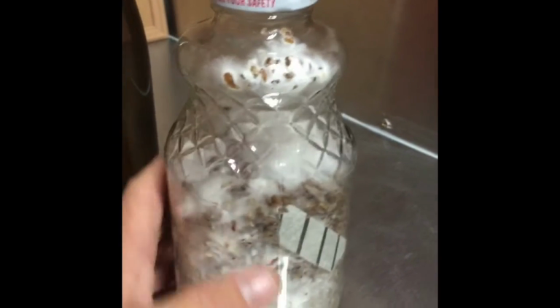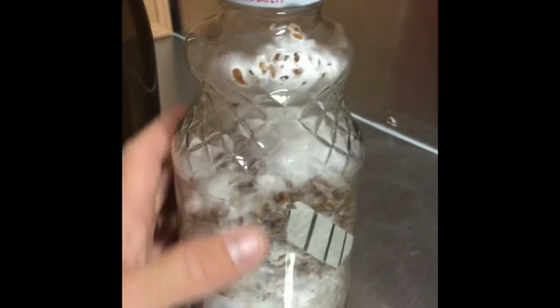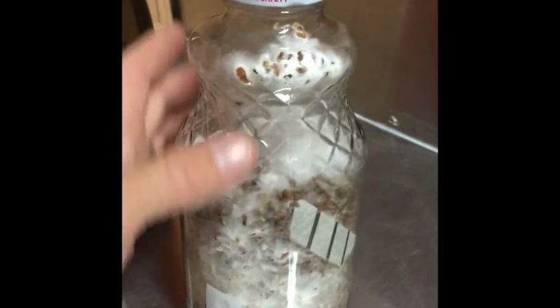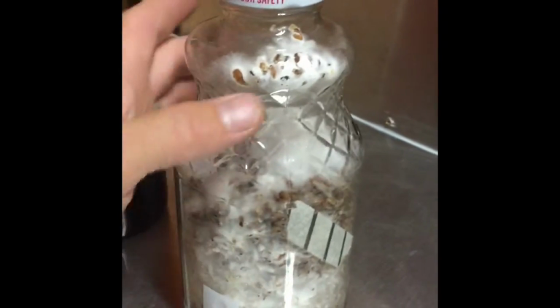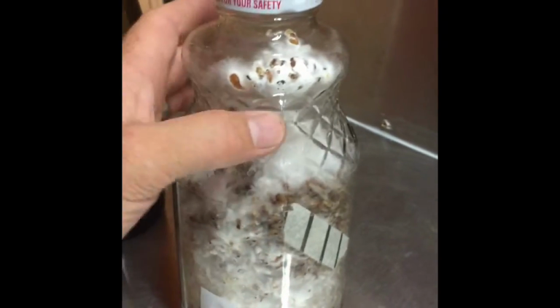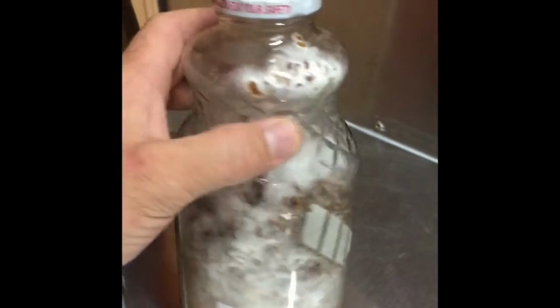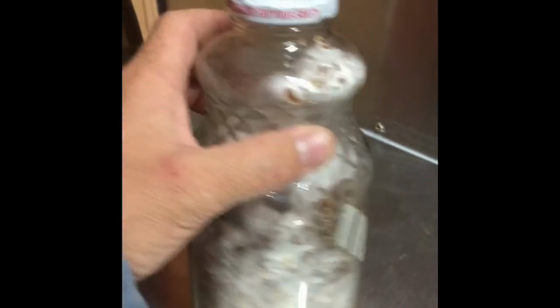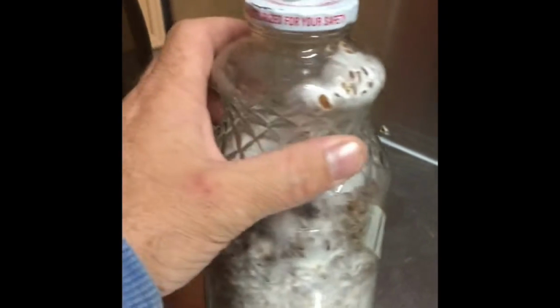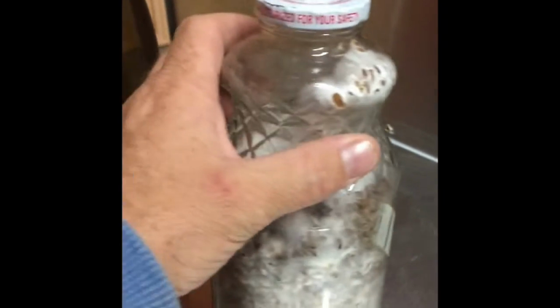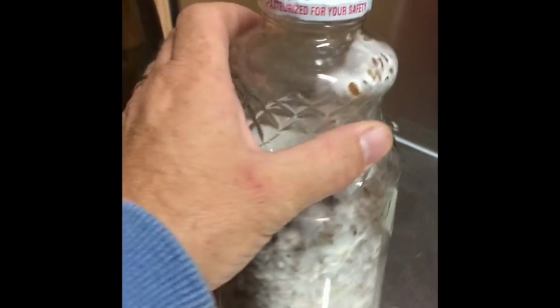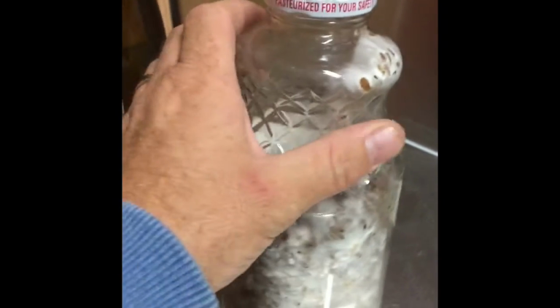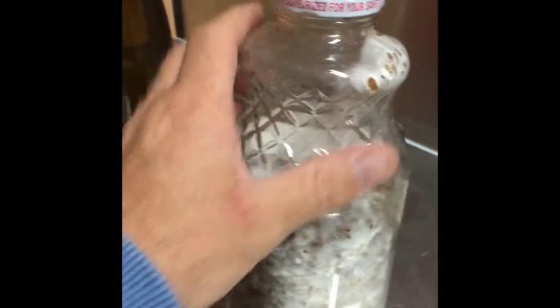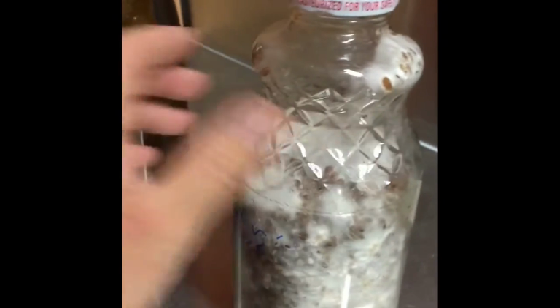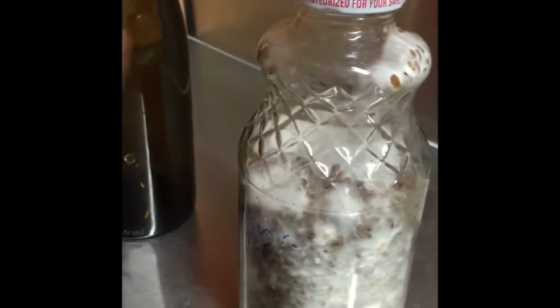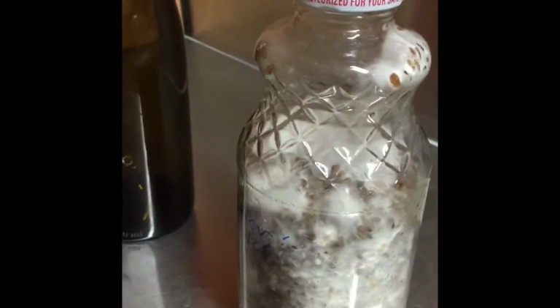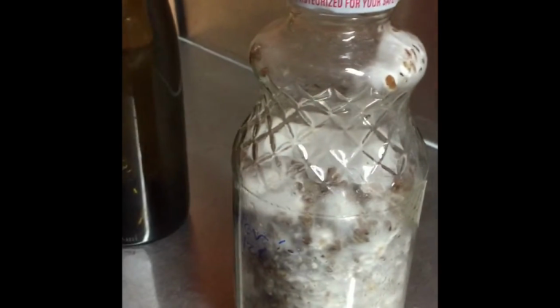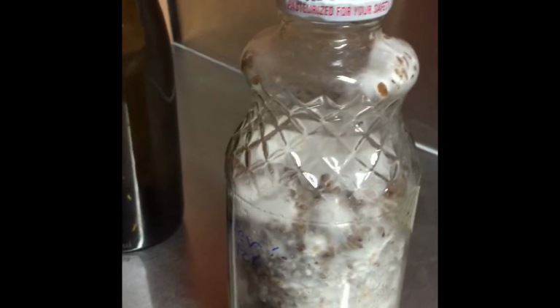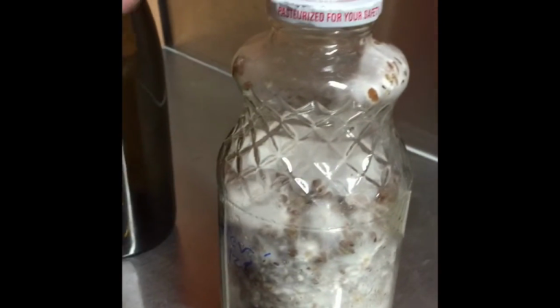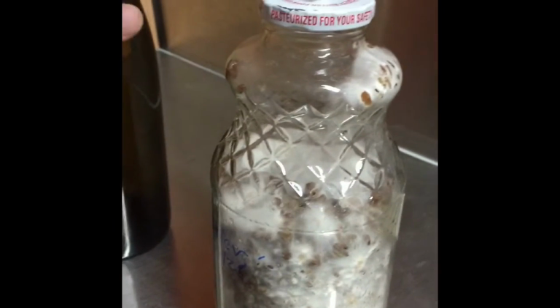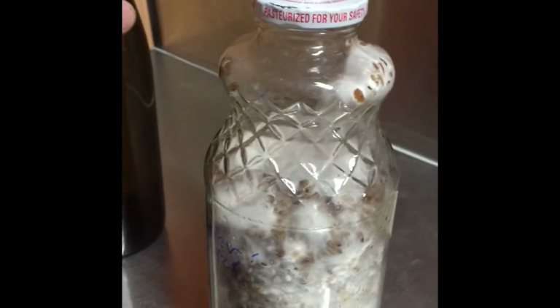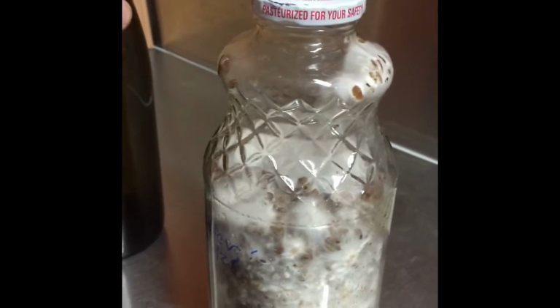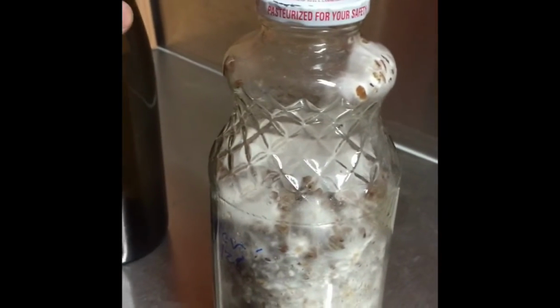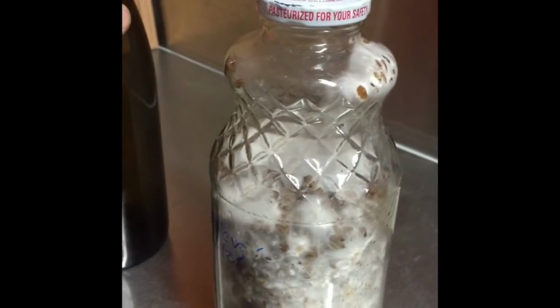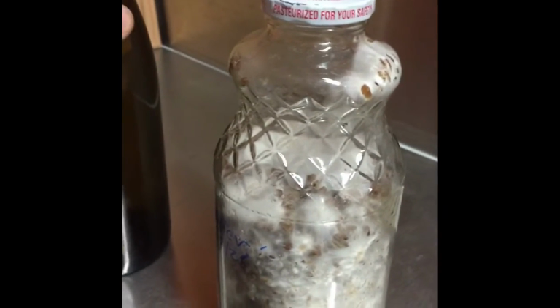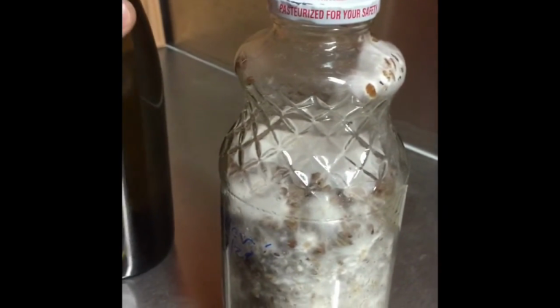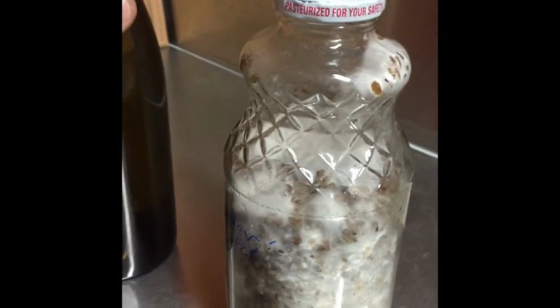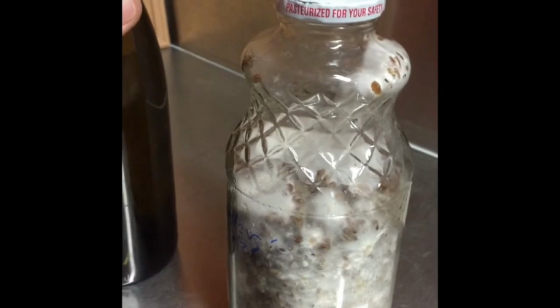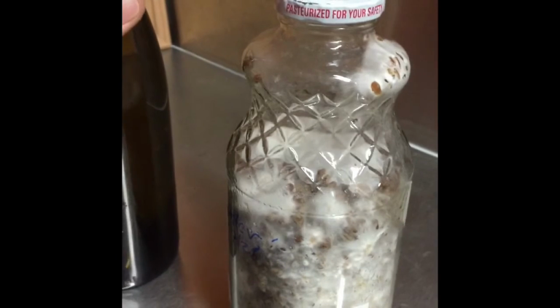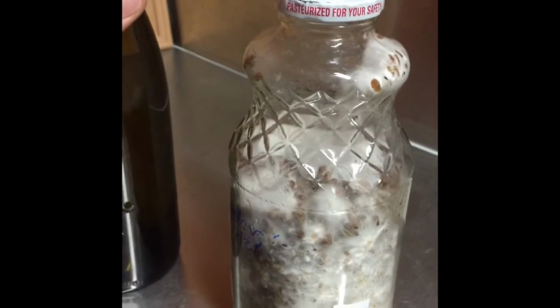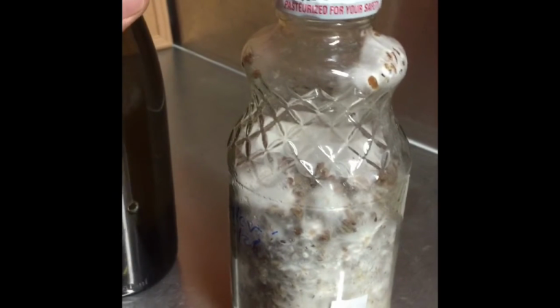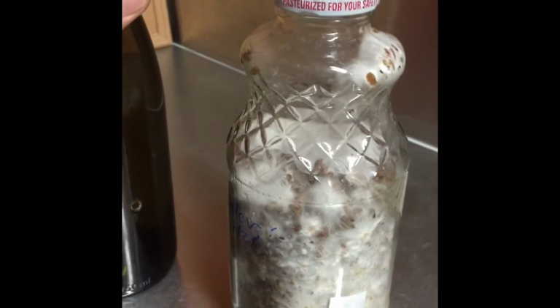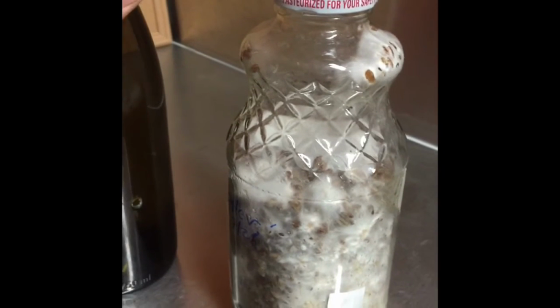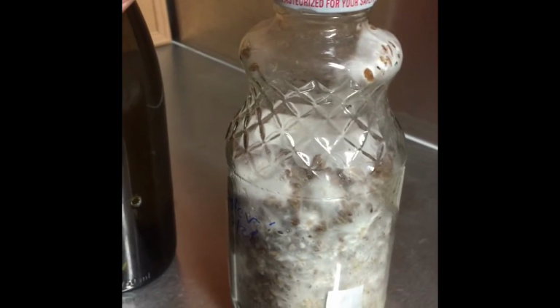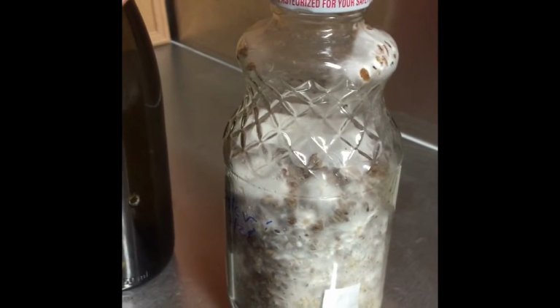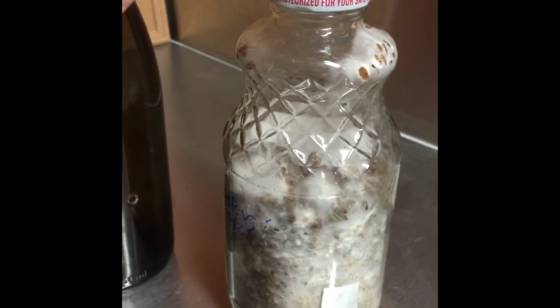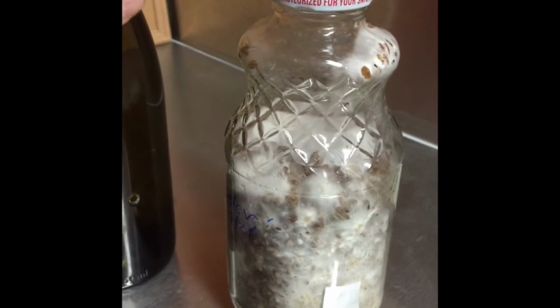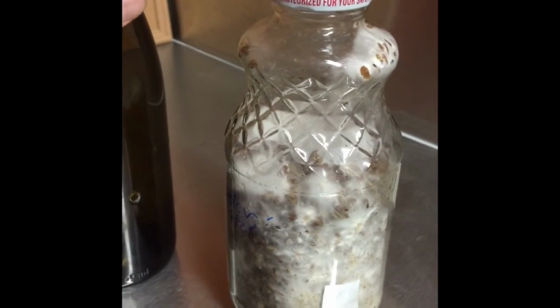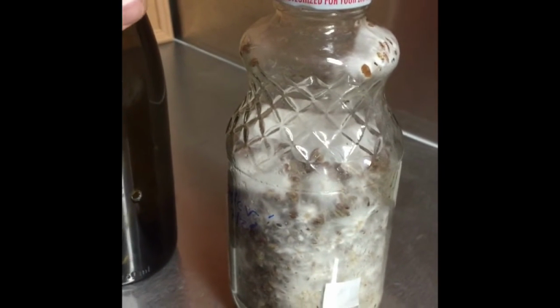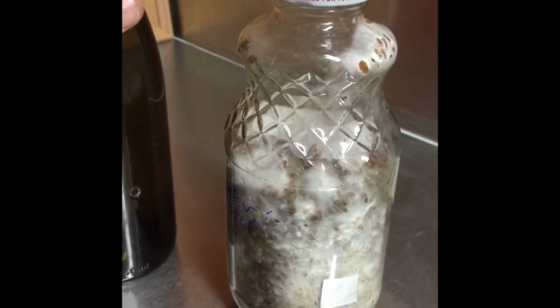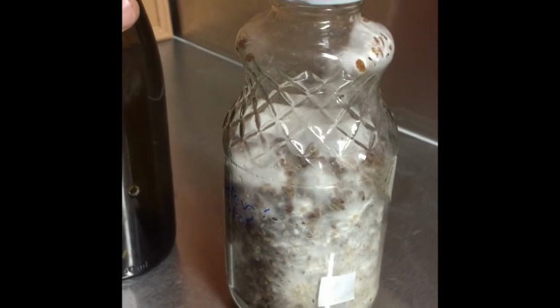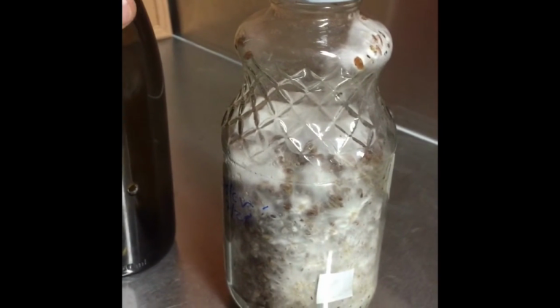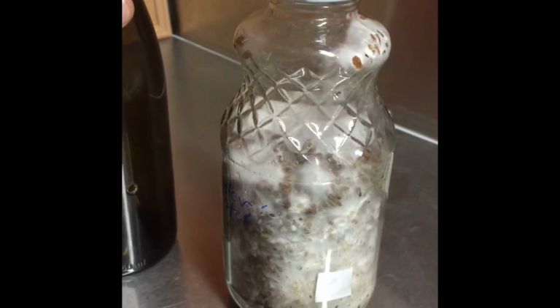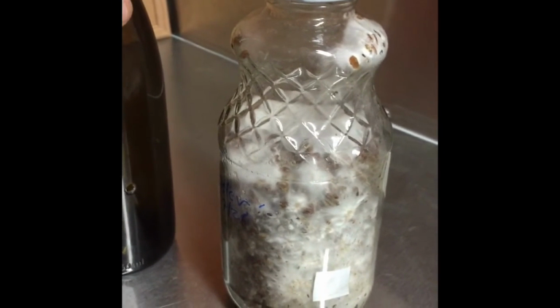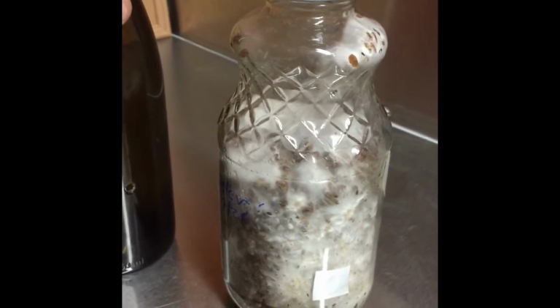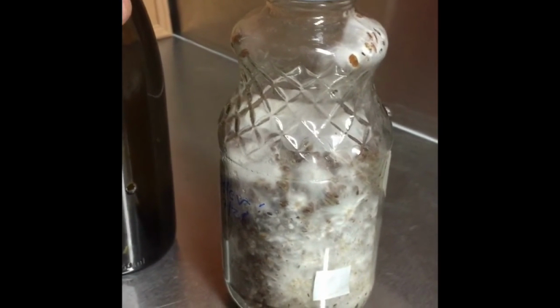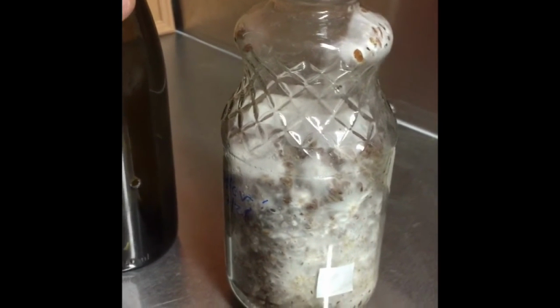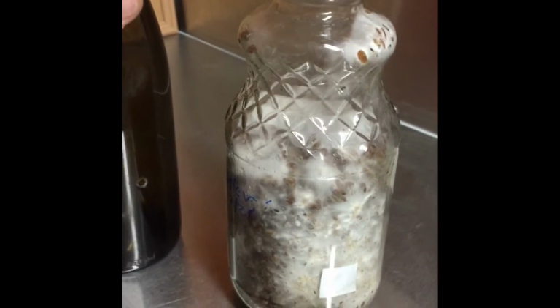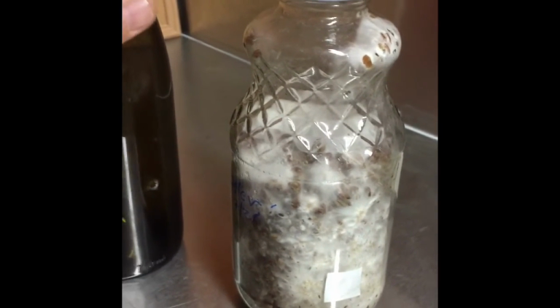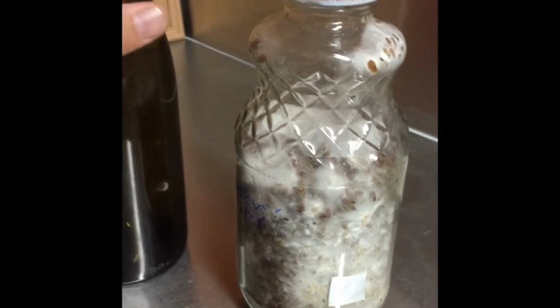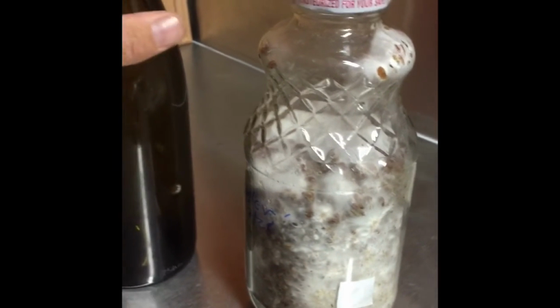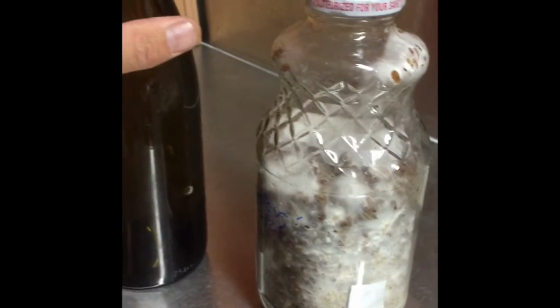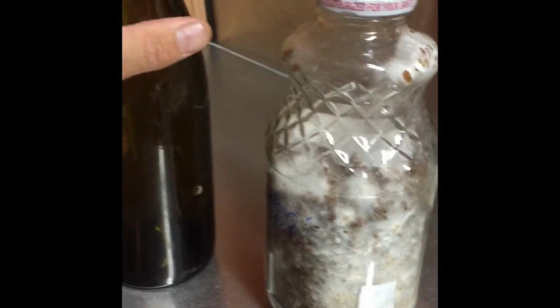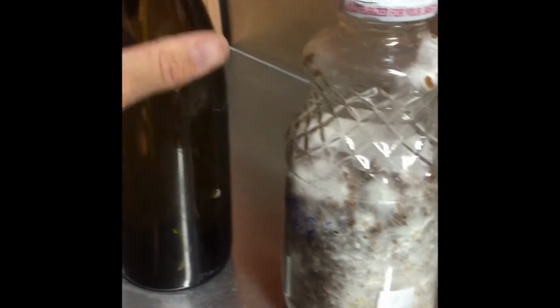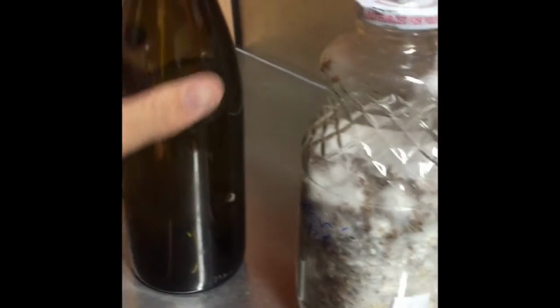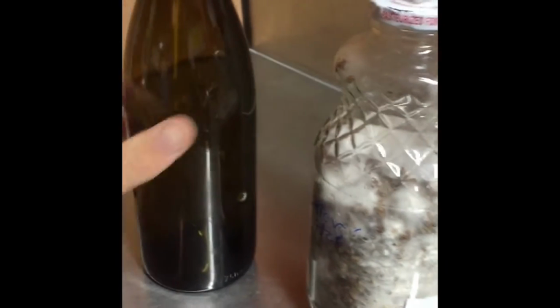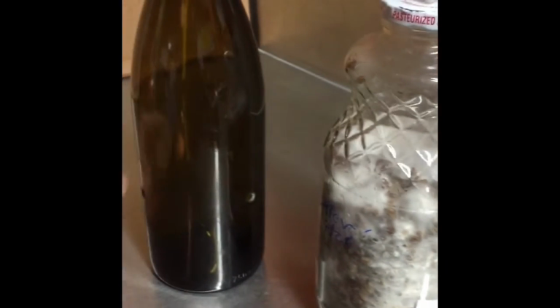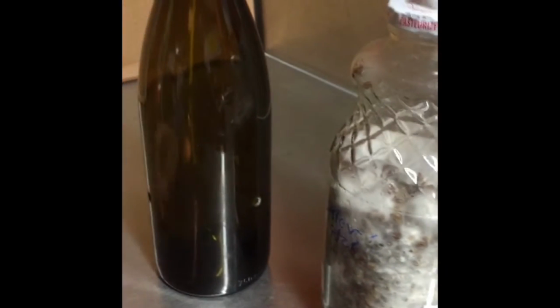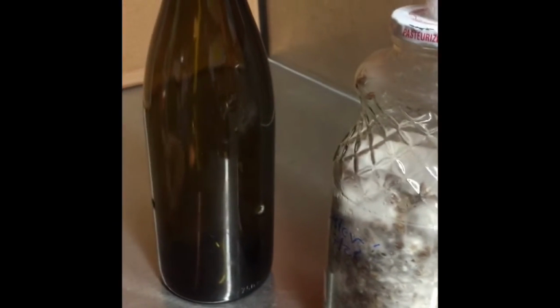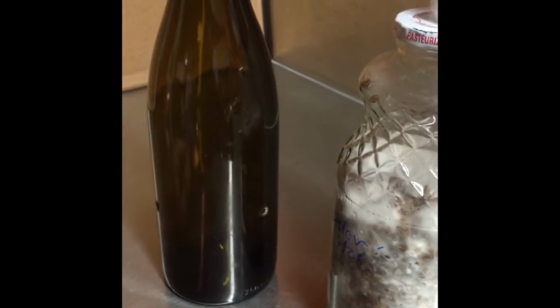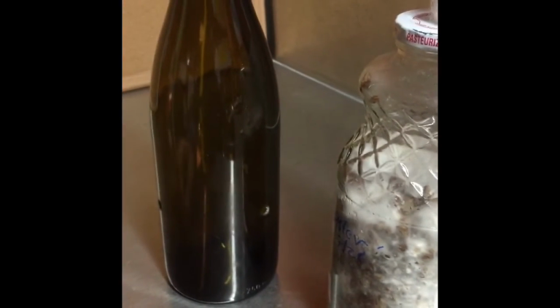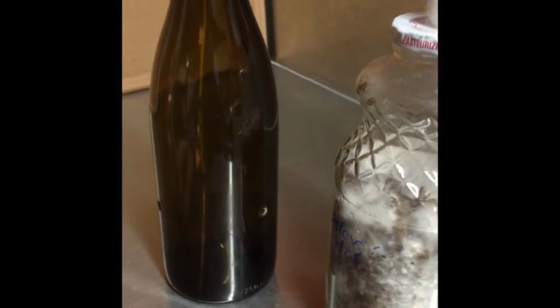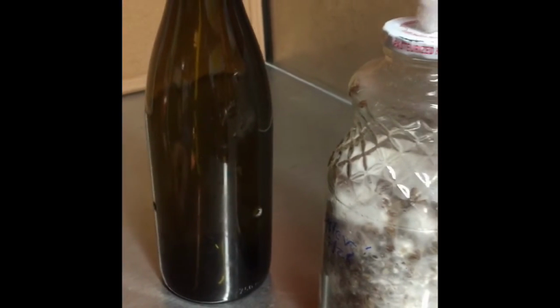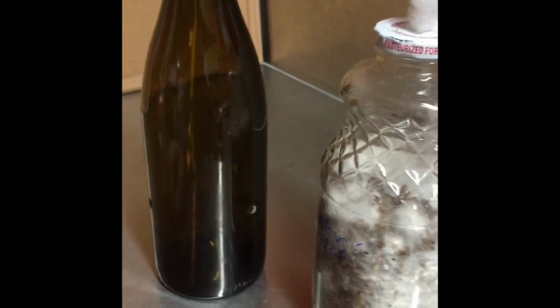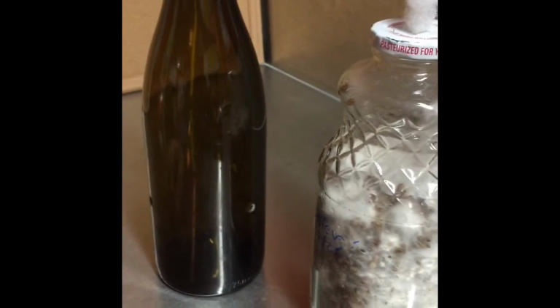Those are our kits, and pretty soon we'll show you ones that are fruiting with our label on them and some of the wine bottles.